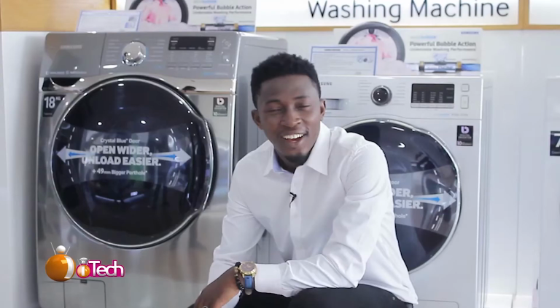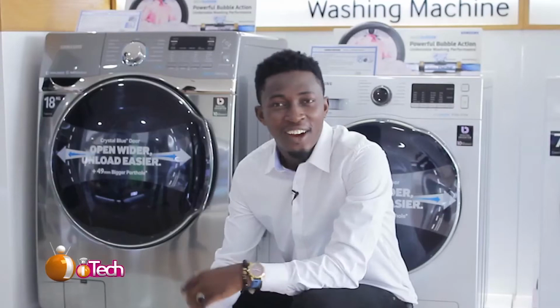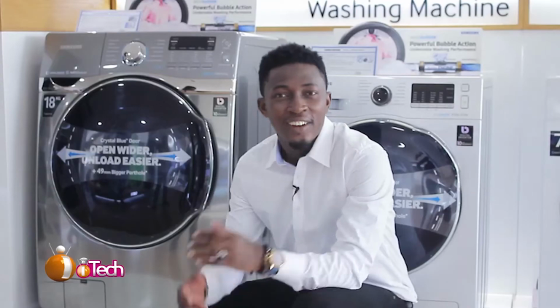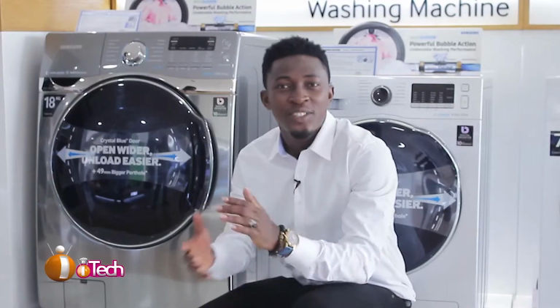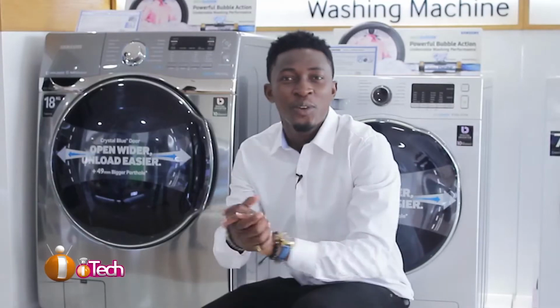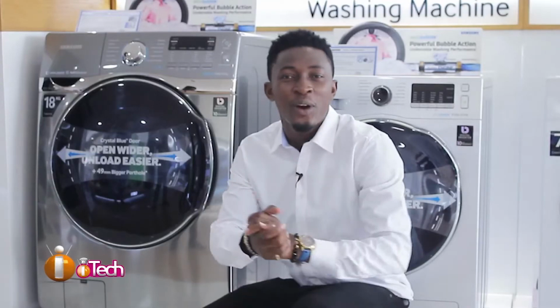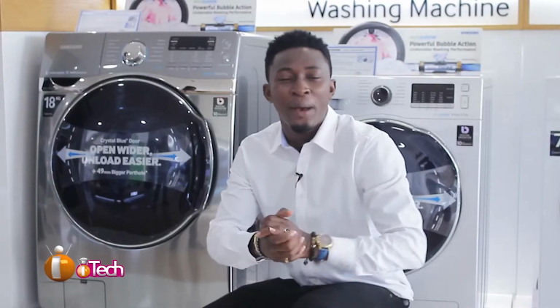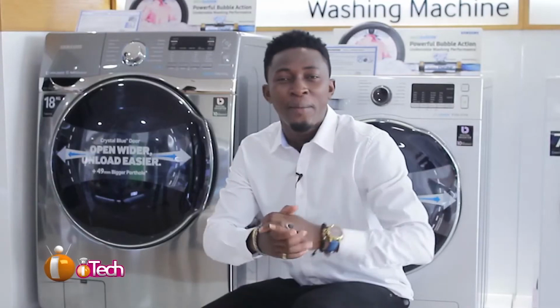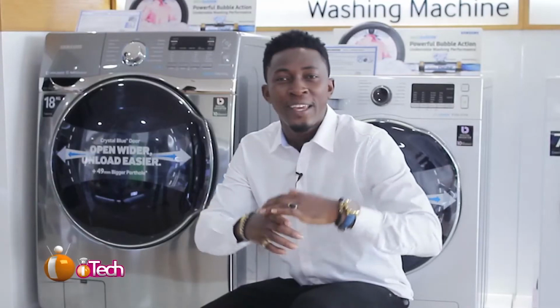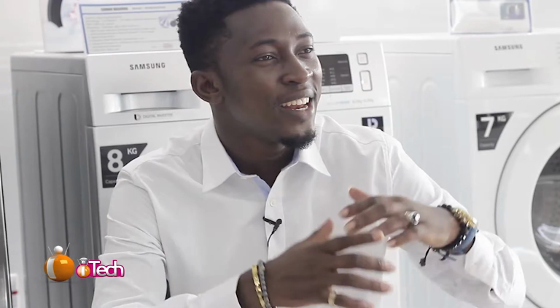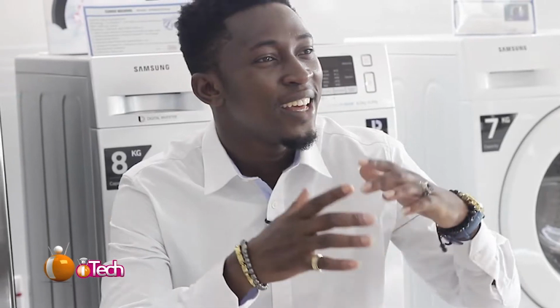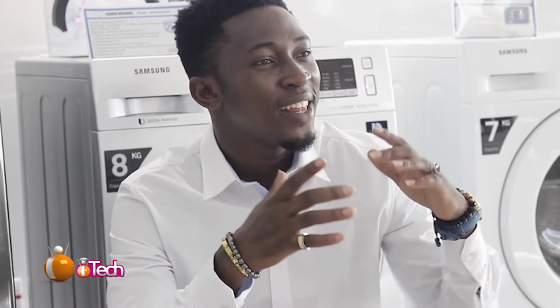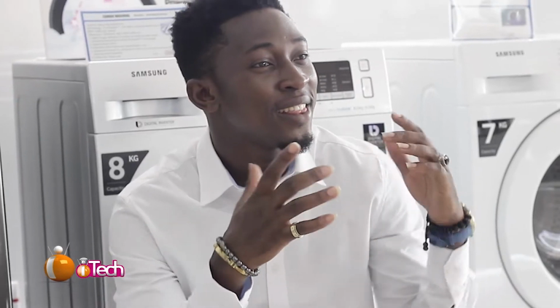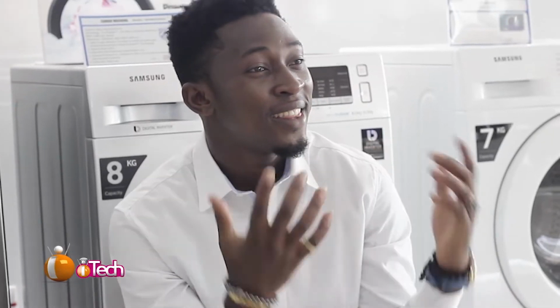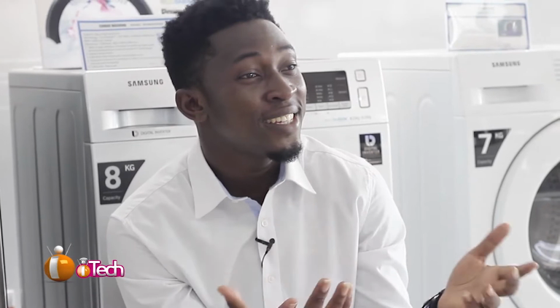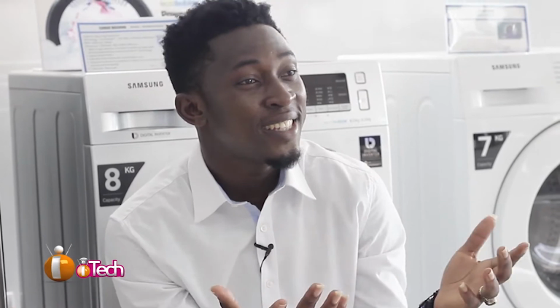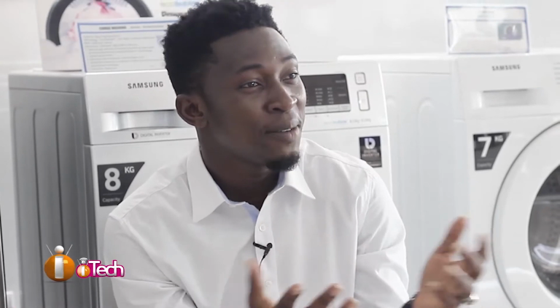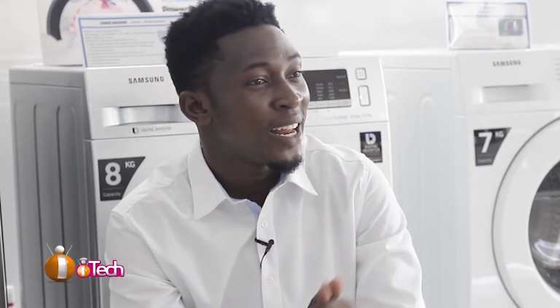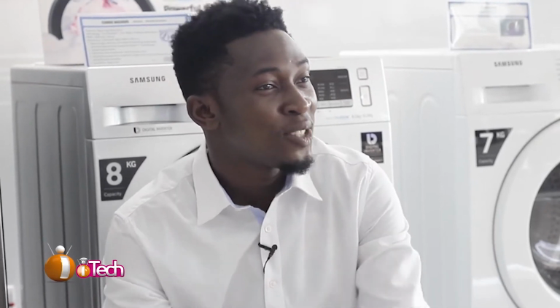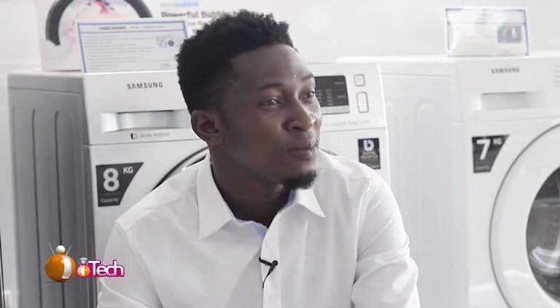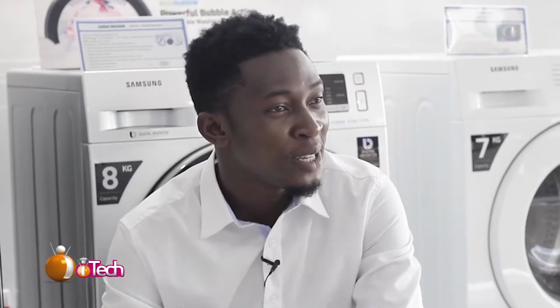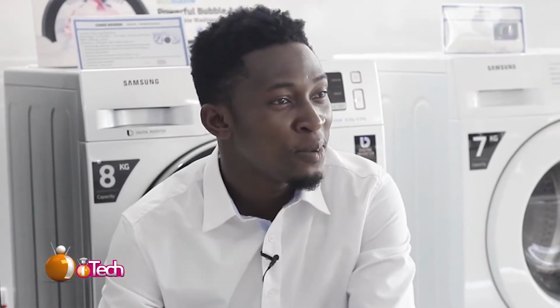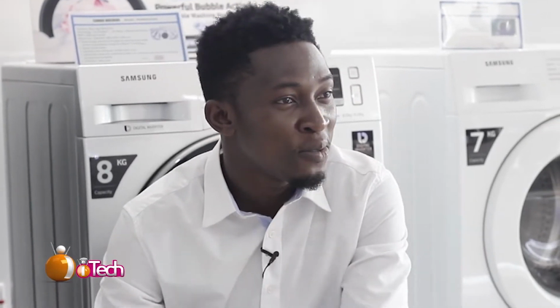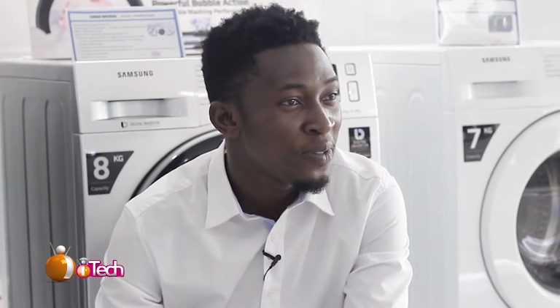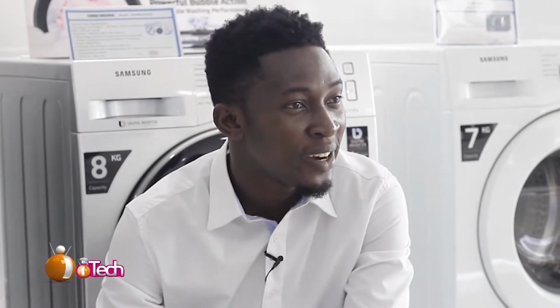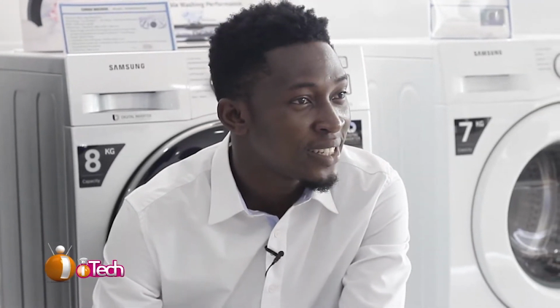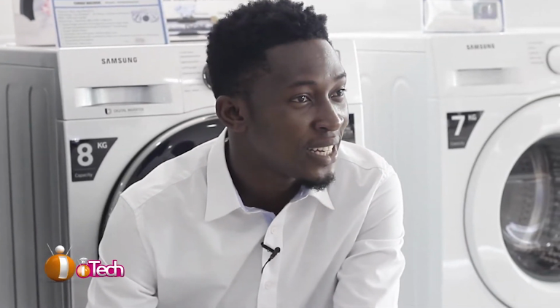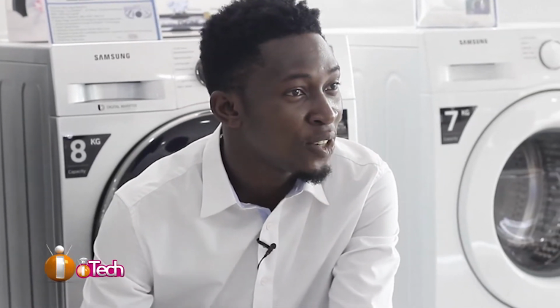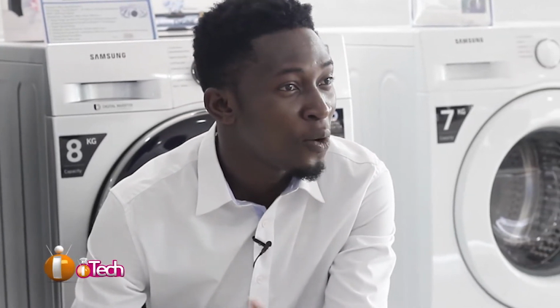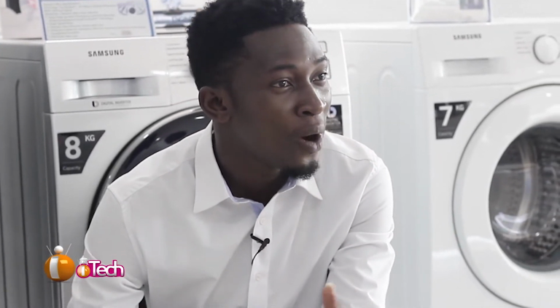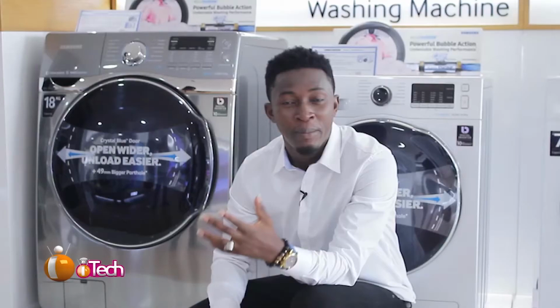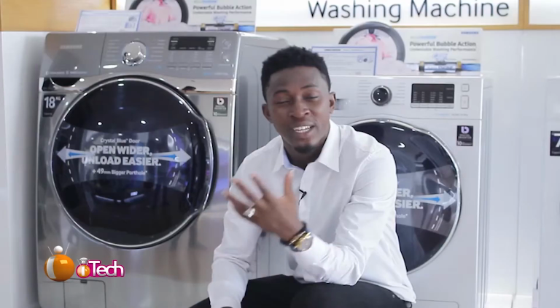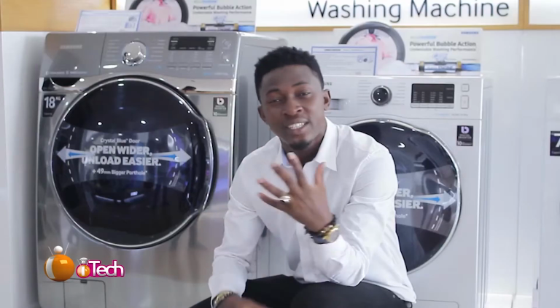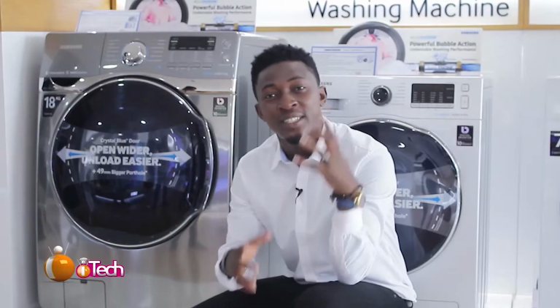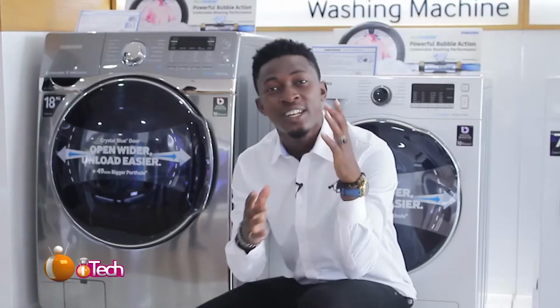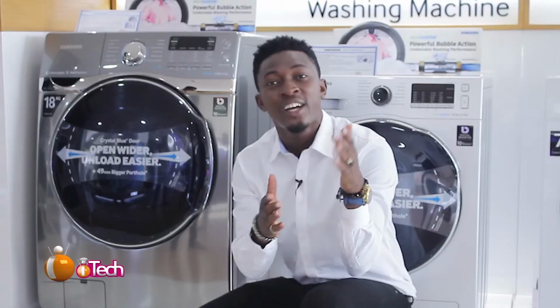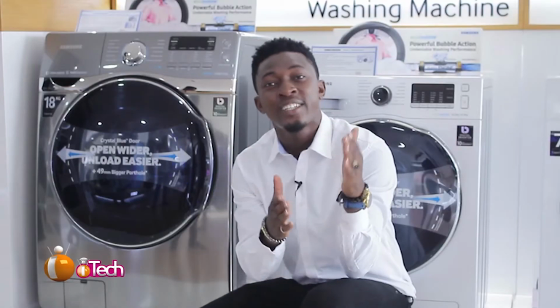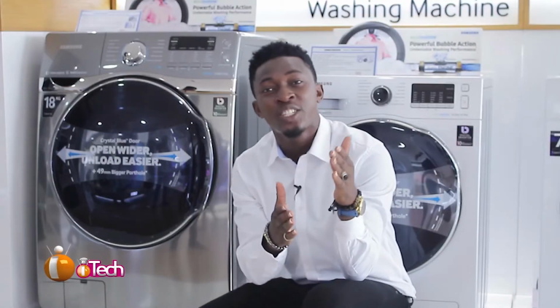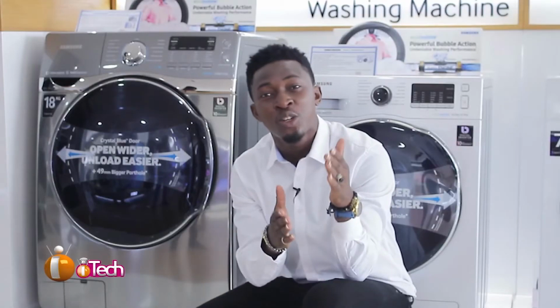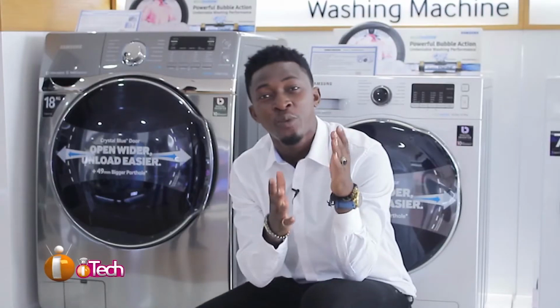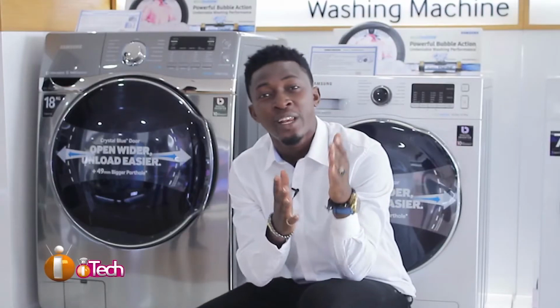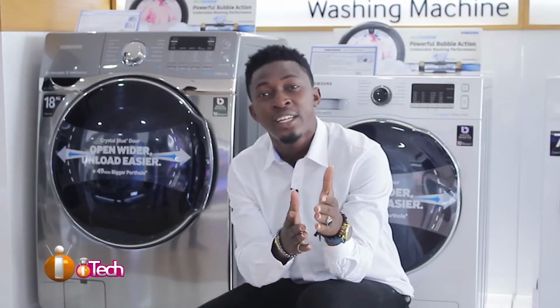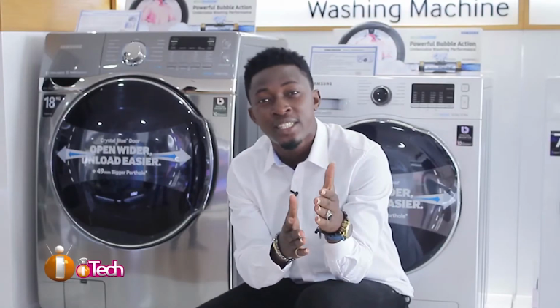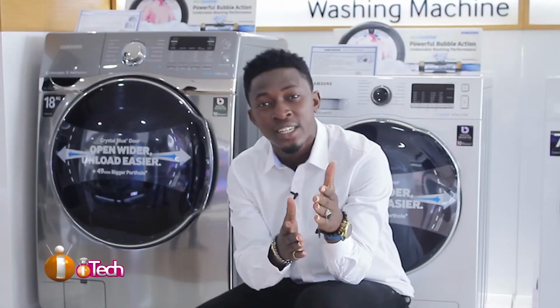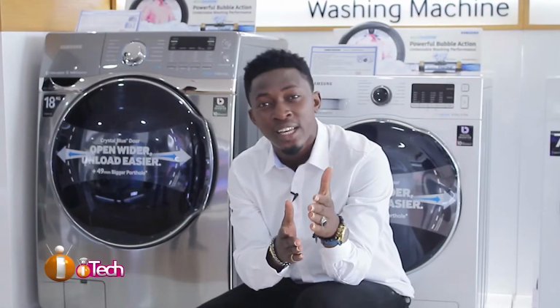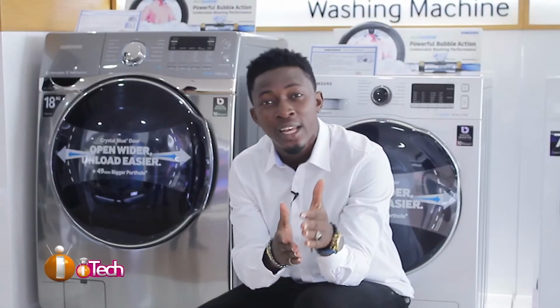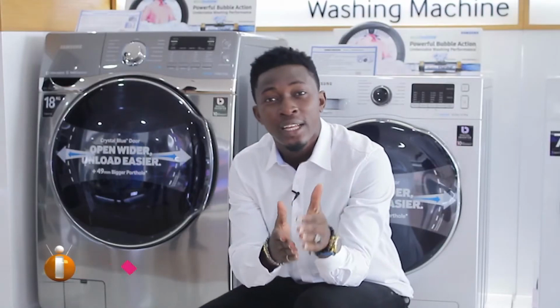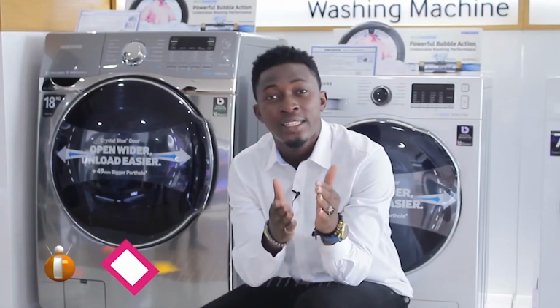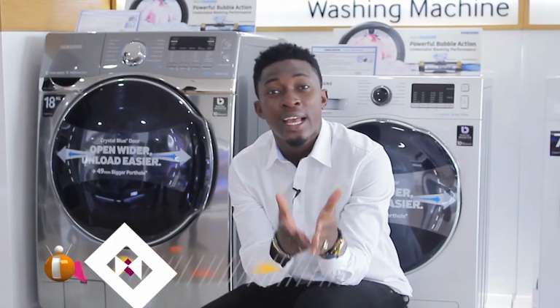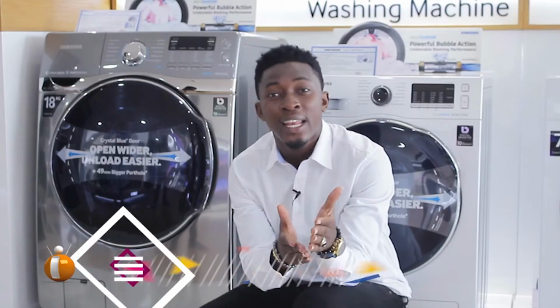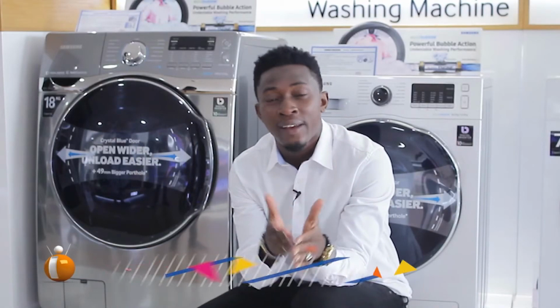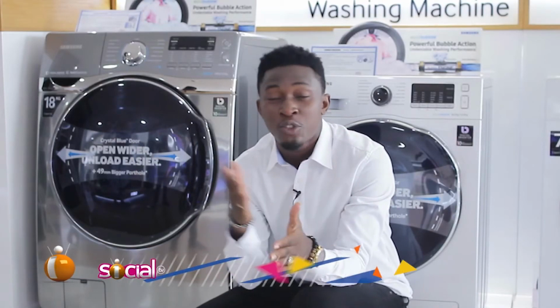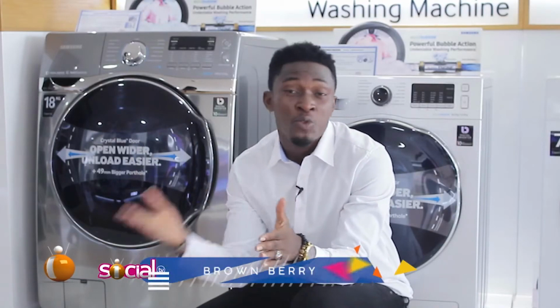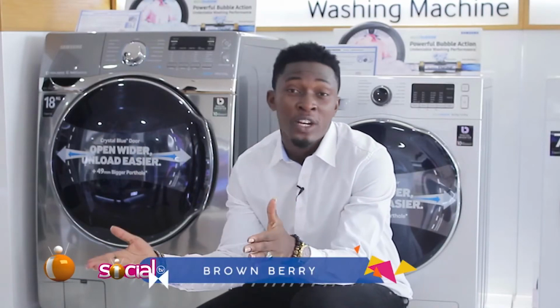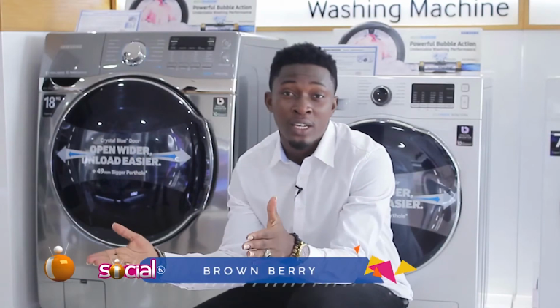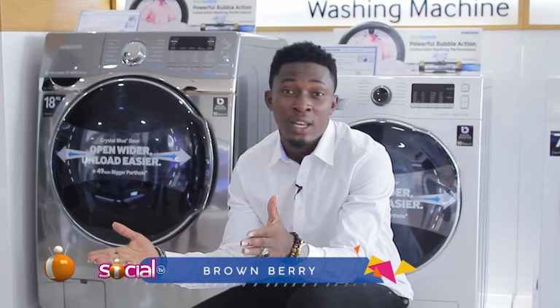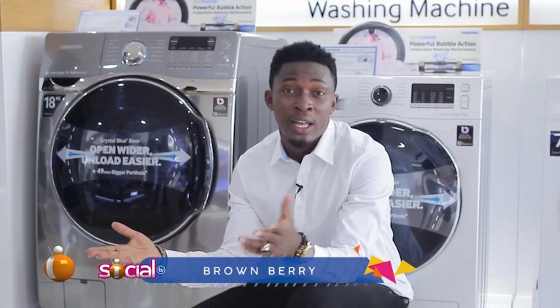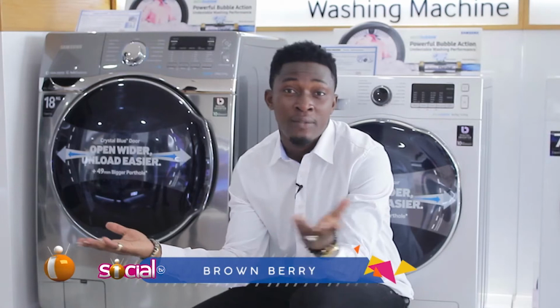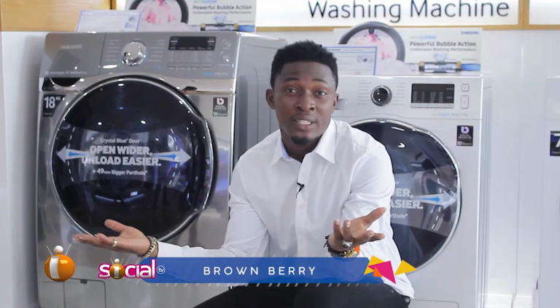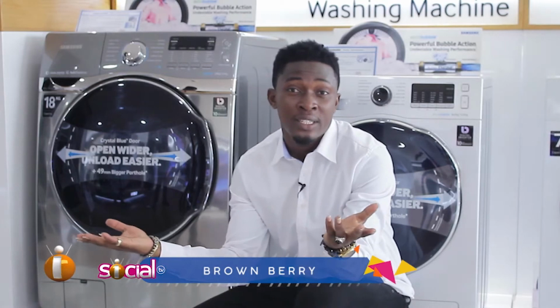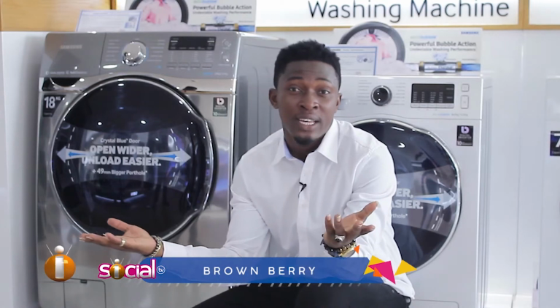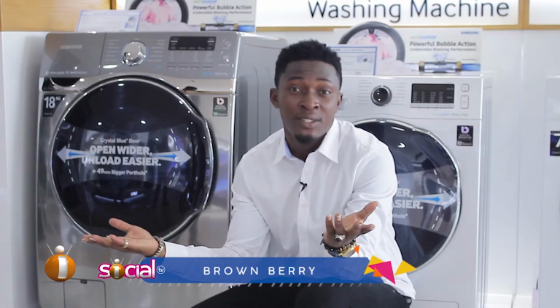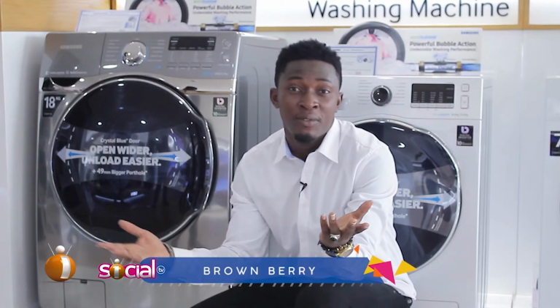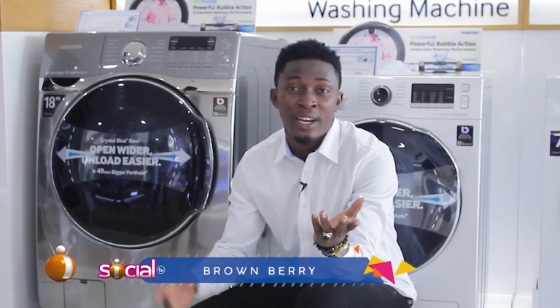All right, so this segment actually makes me feel very excited. You know why? Because this is us actually relating tech life to regular life. It's exciting, right?